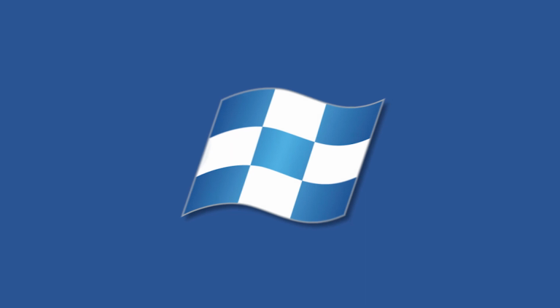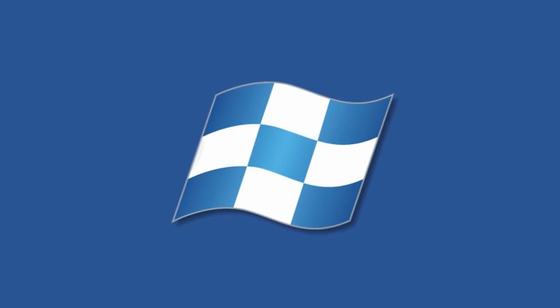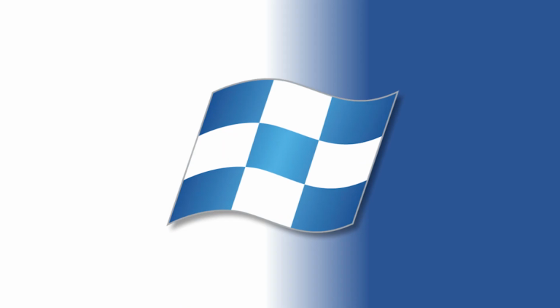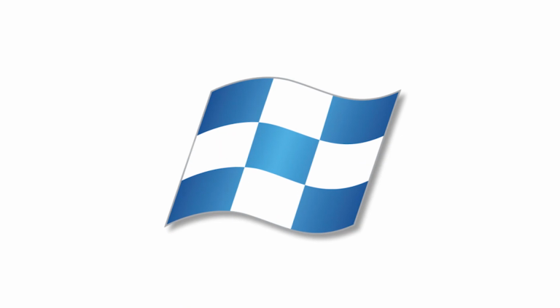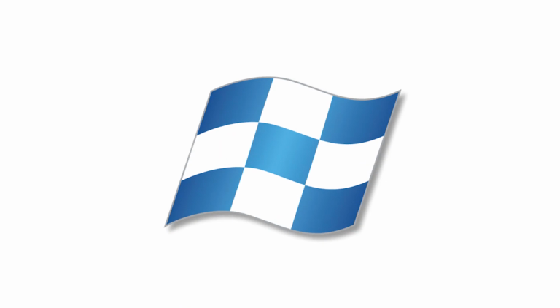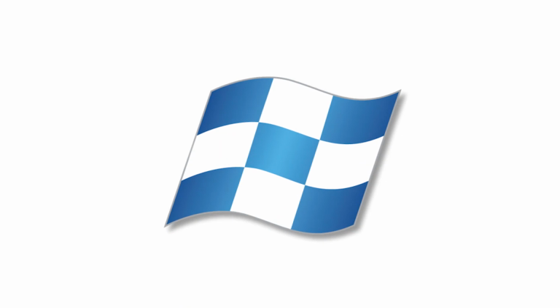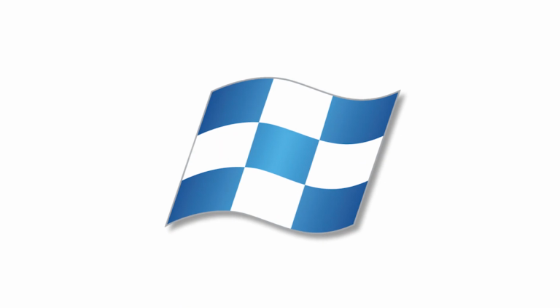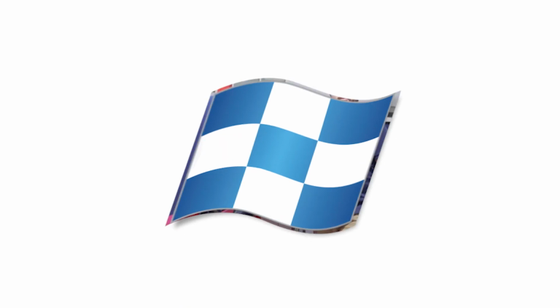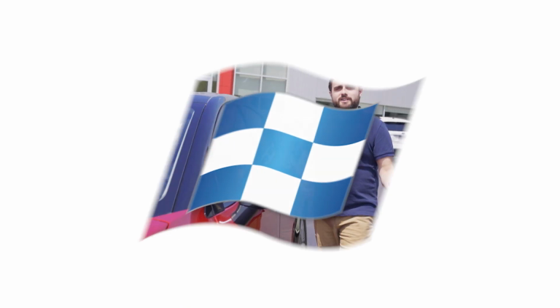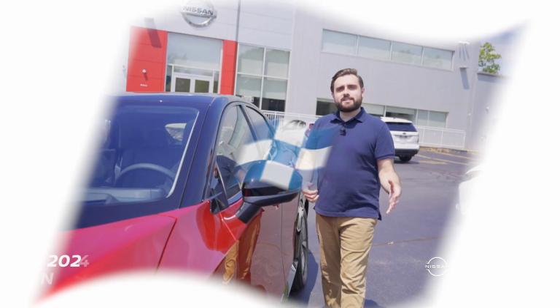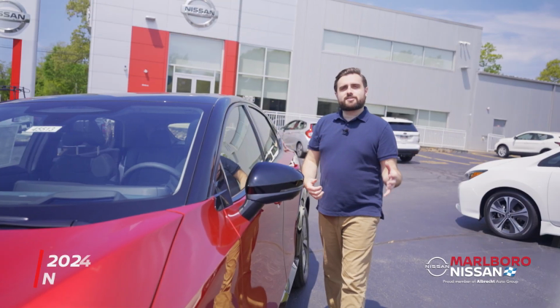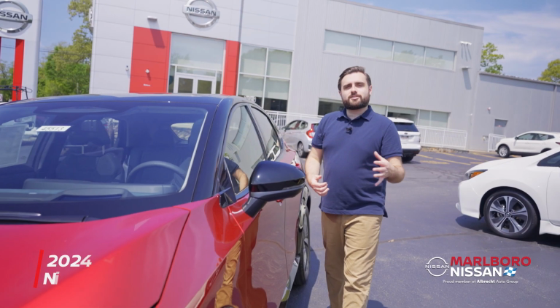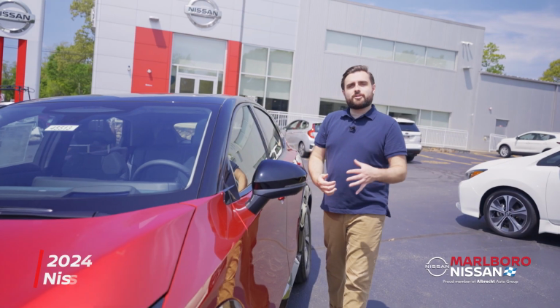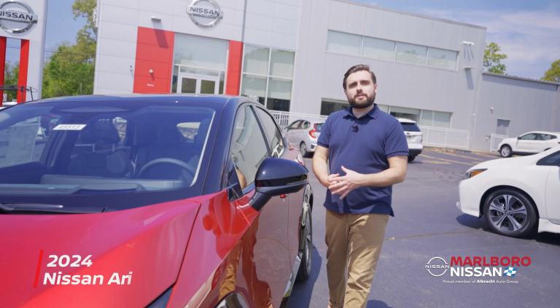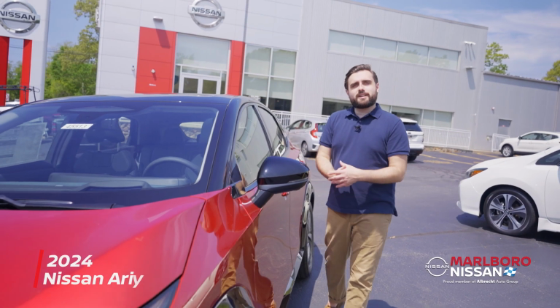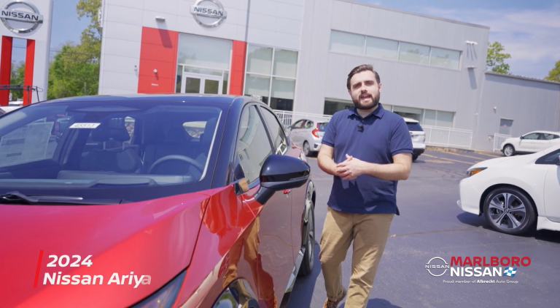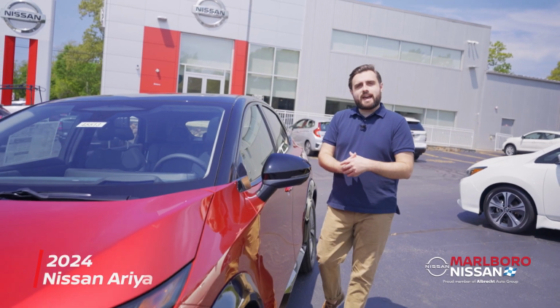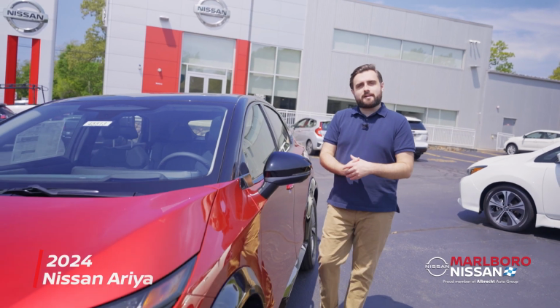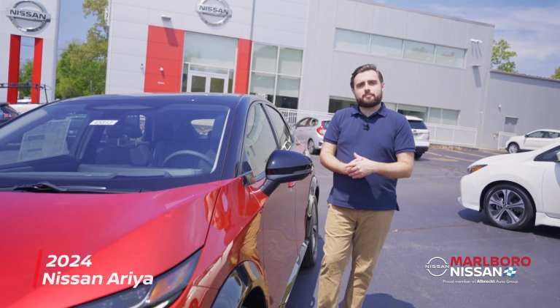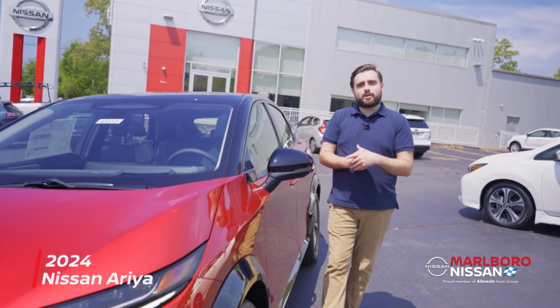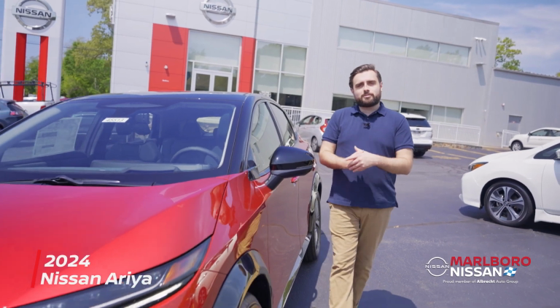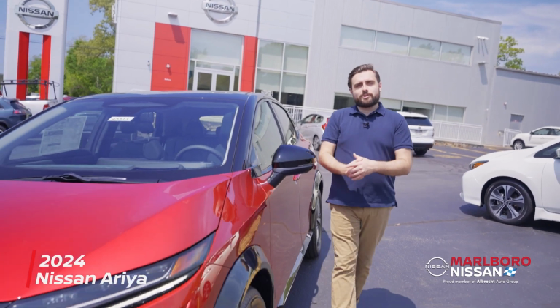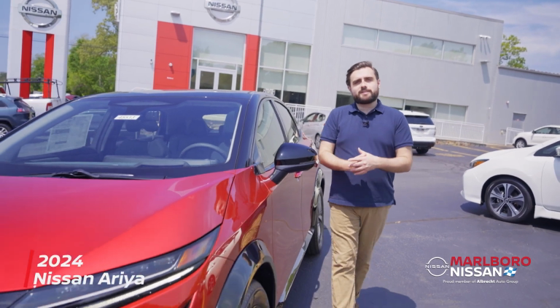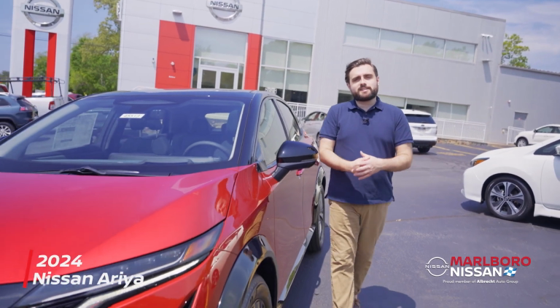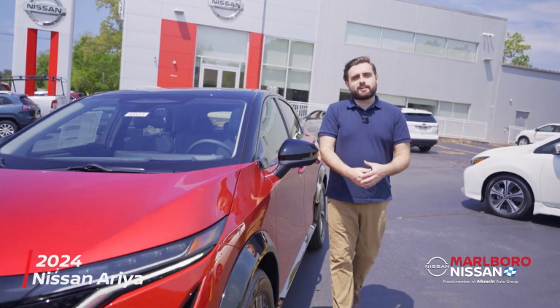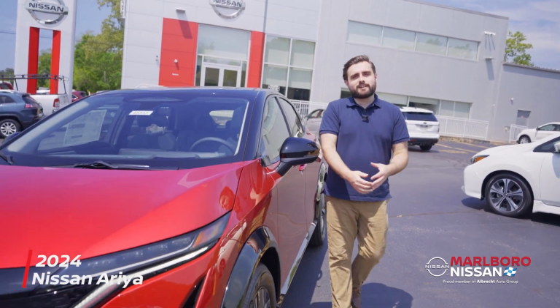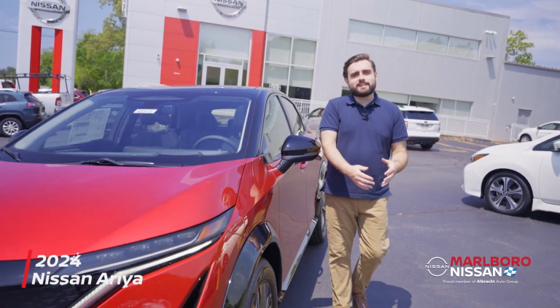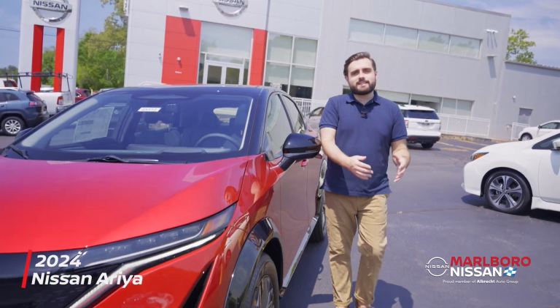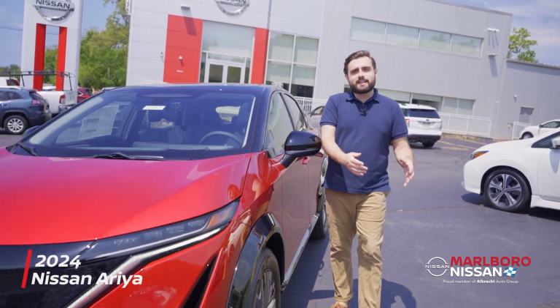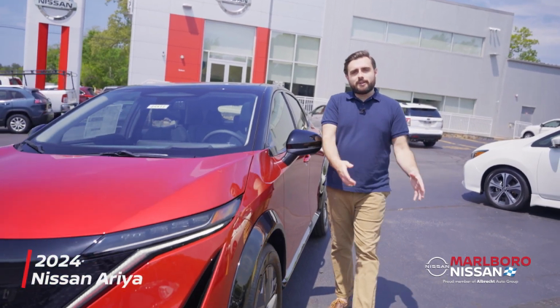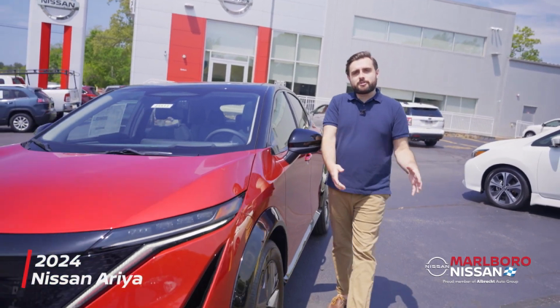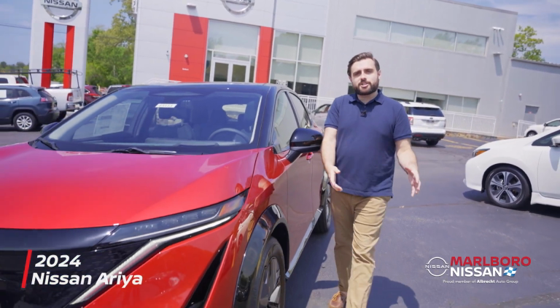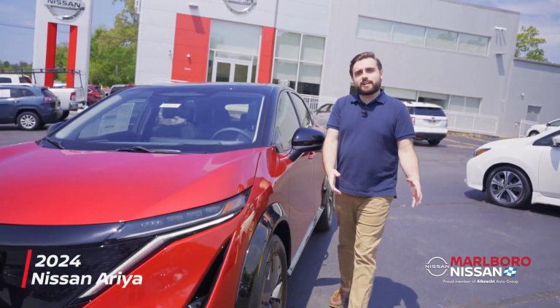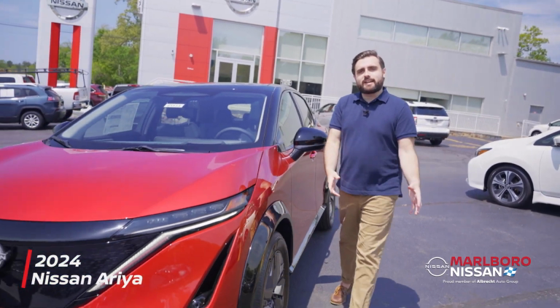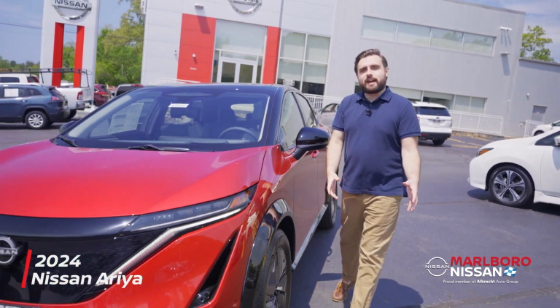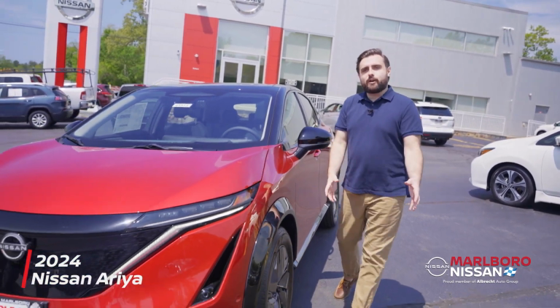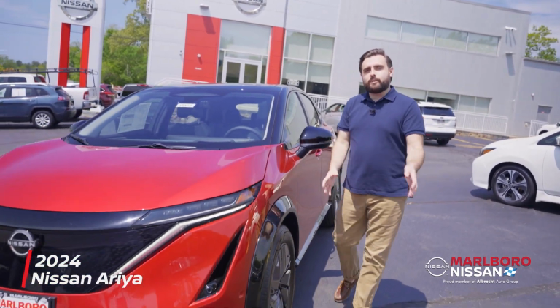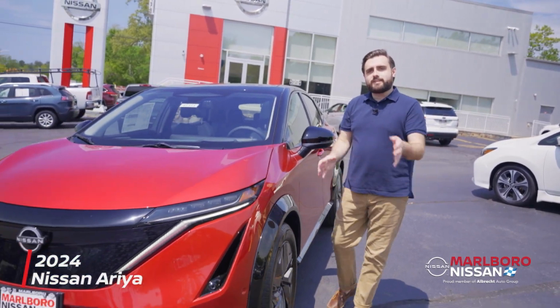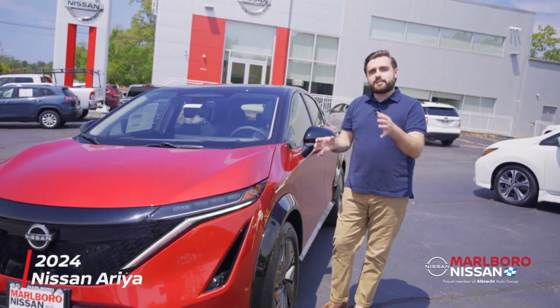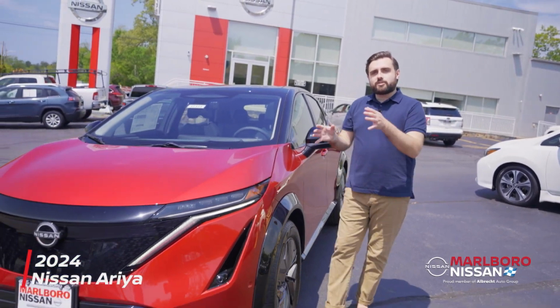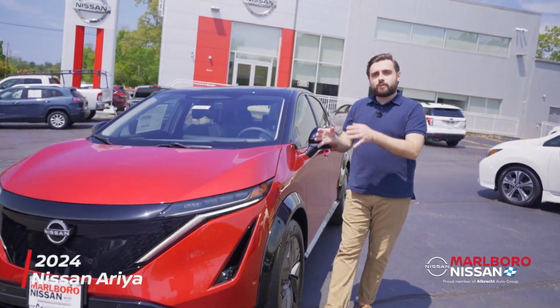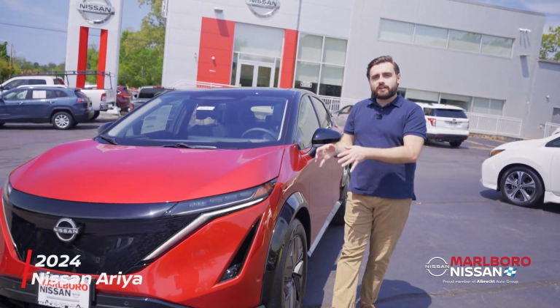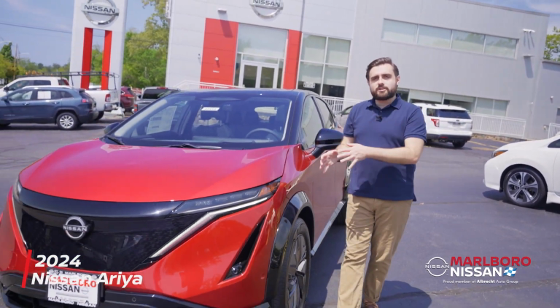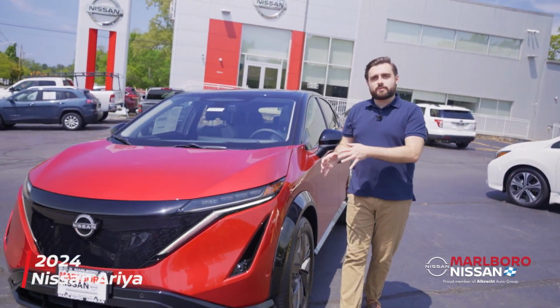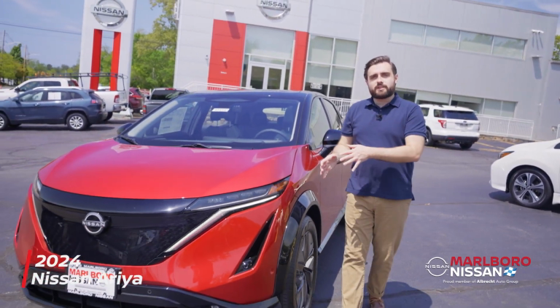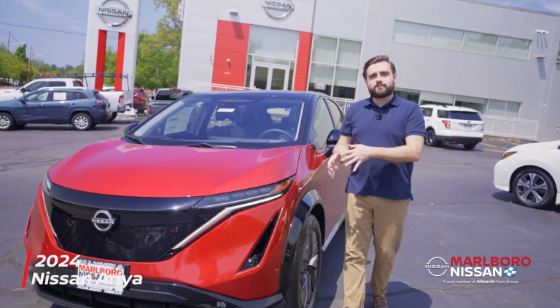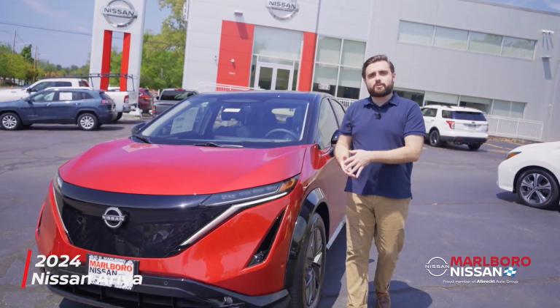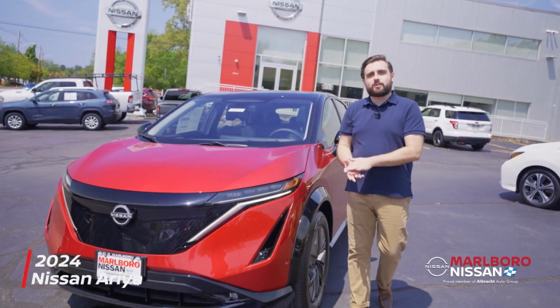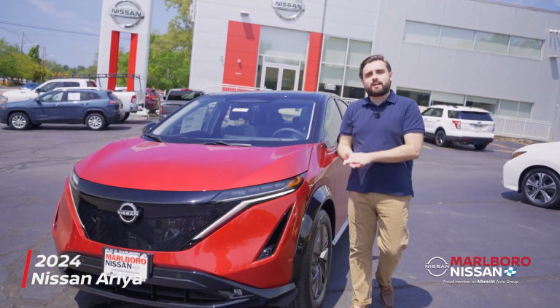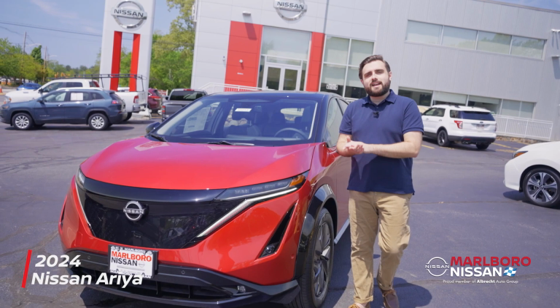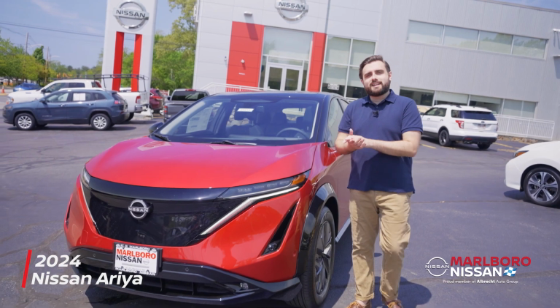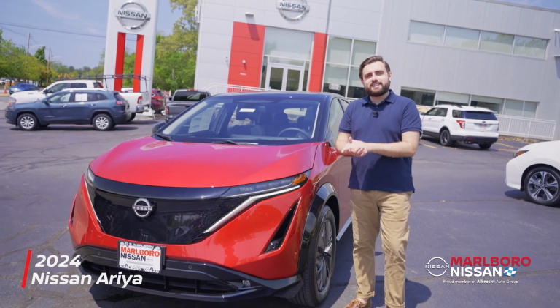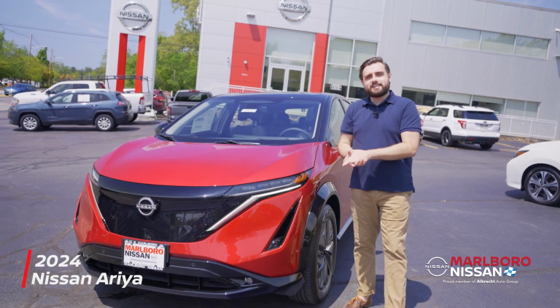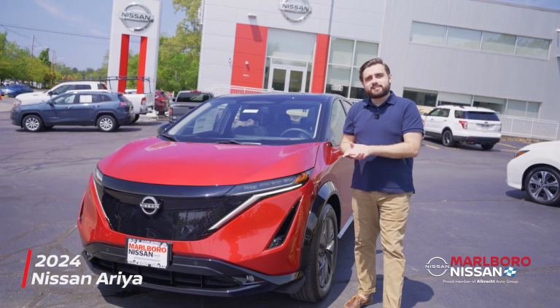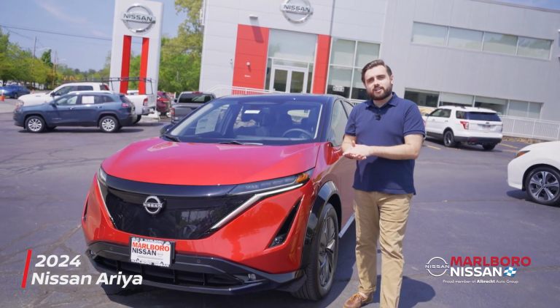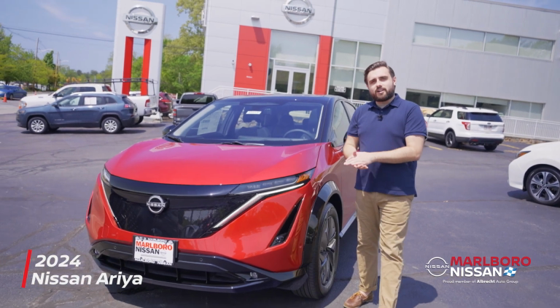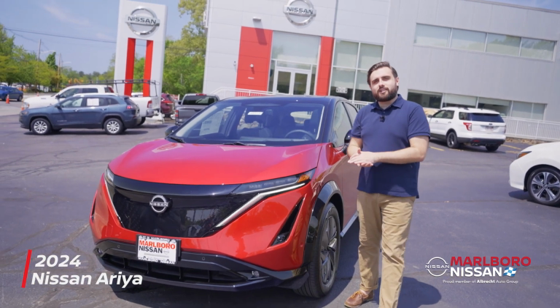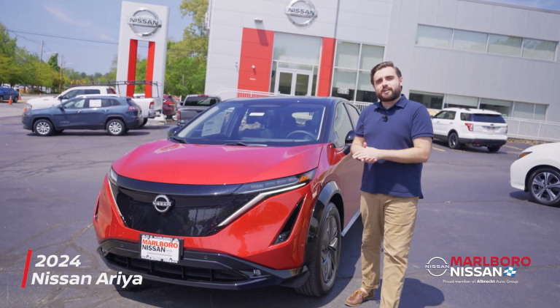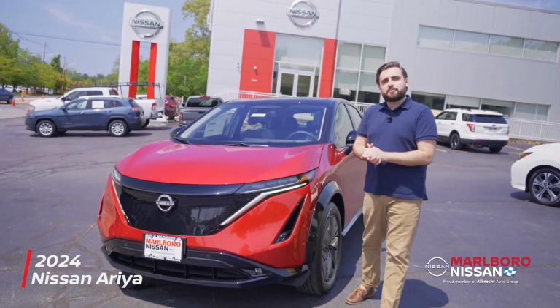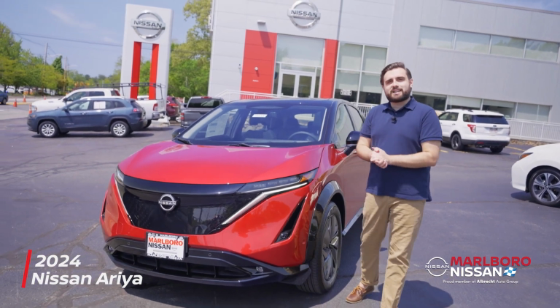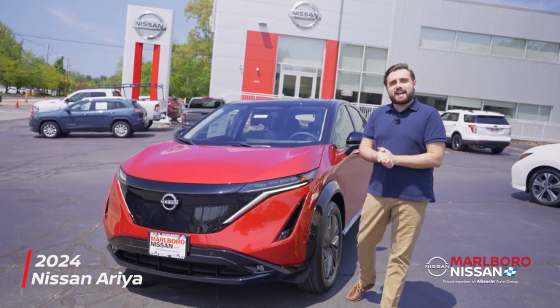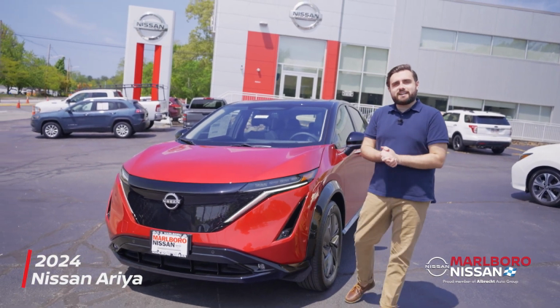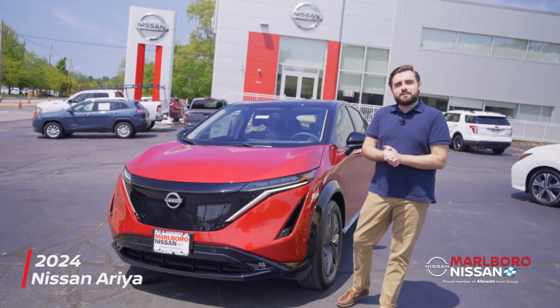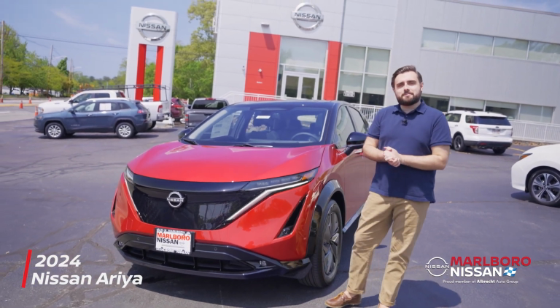Hey everybody, it's Logan at Marlboro Nissan, and today we're checking out the 2024 Nissan Ariya Platinum.